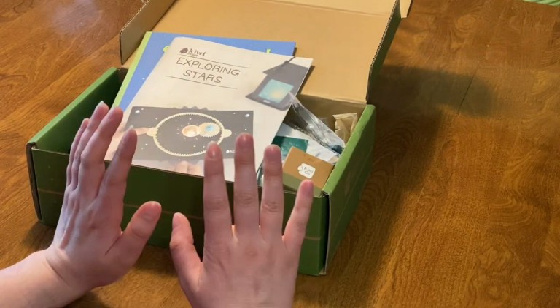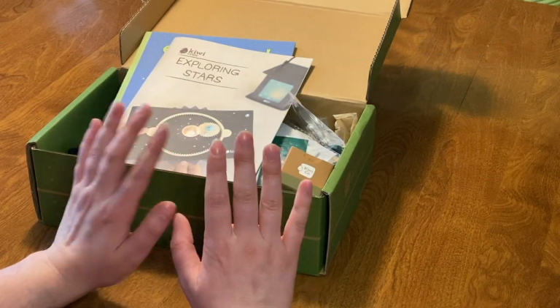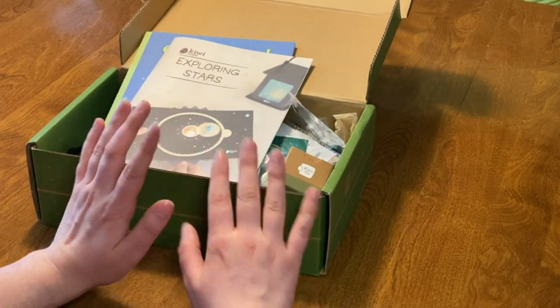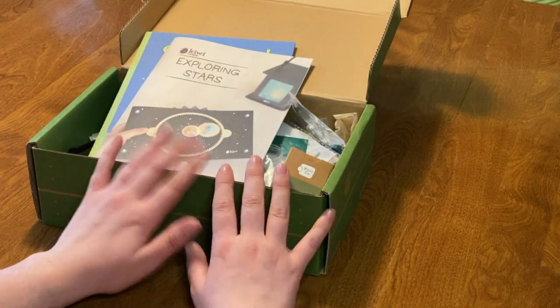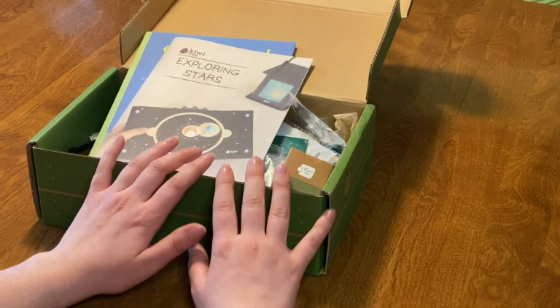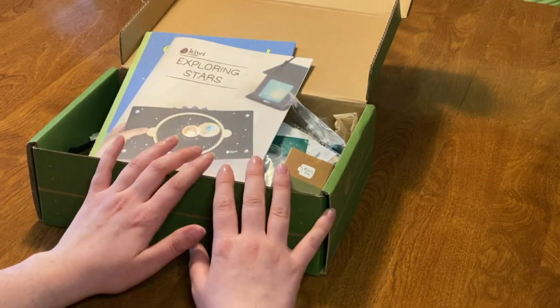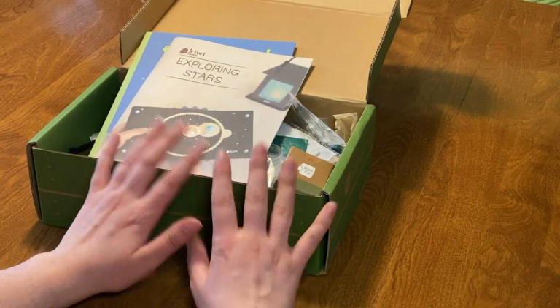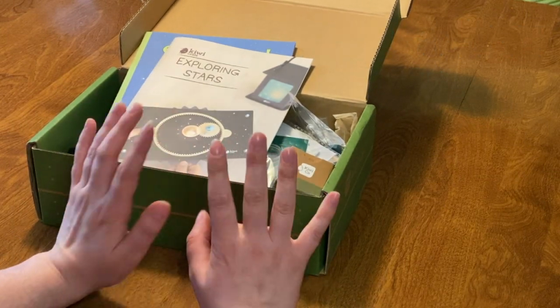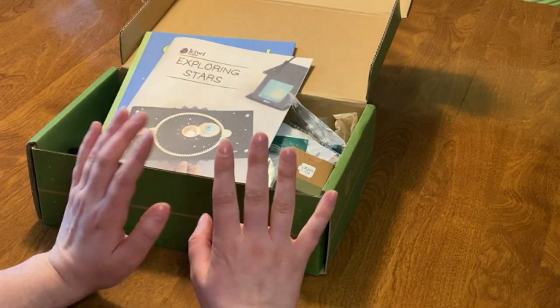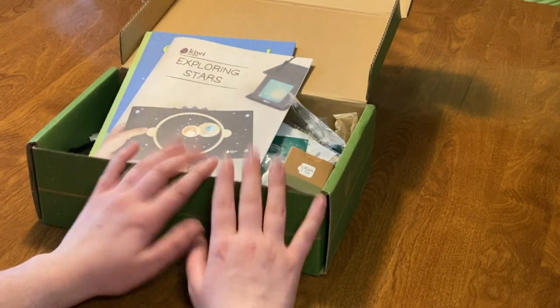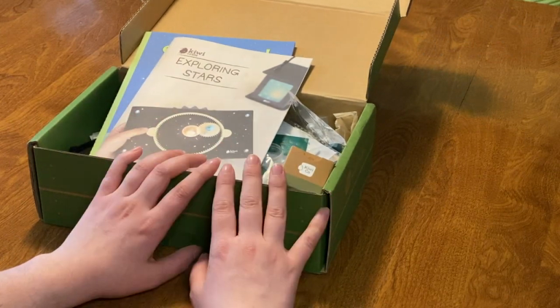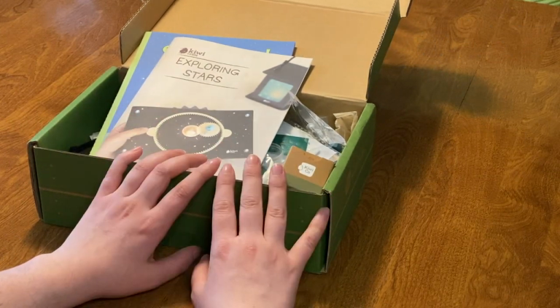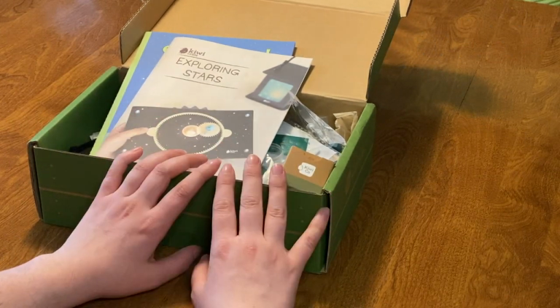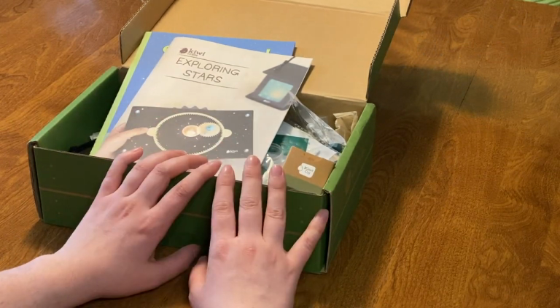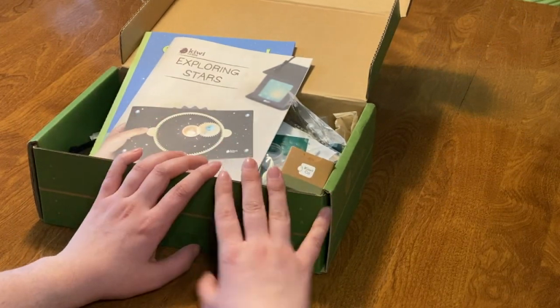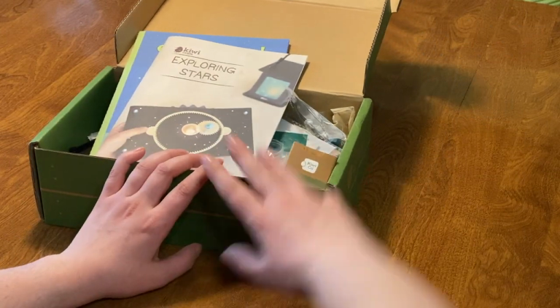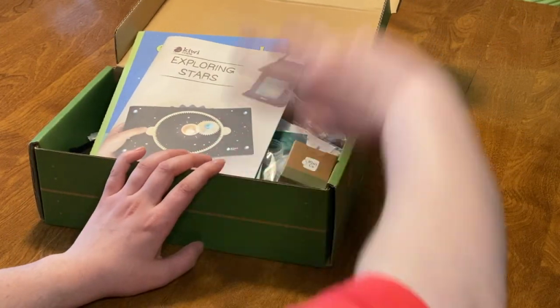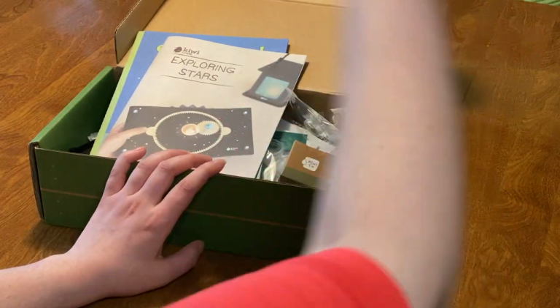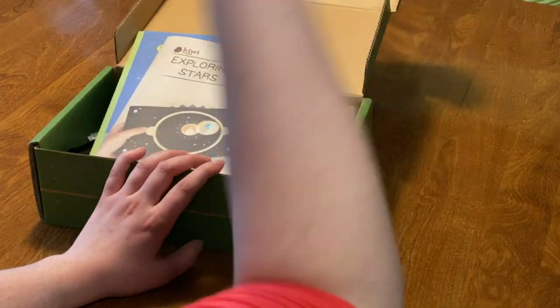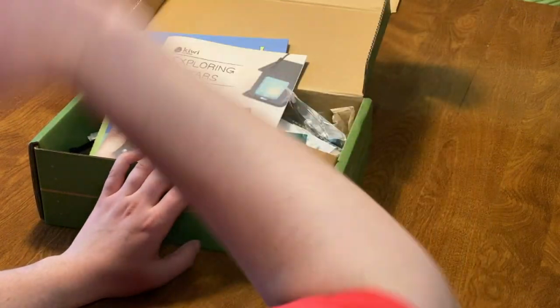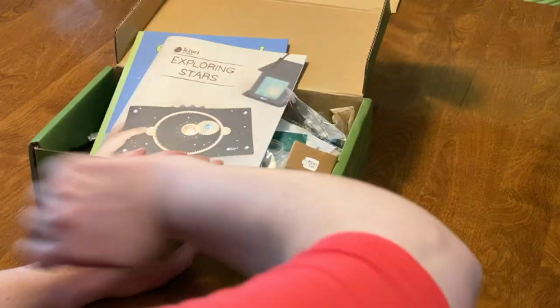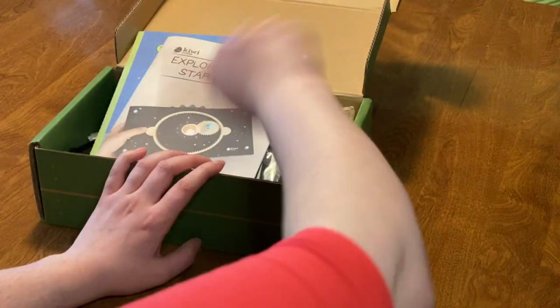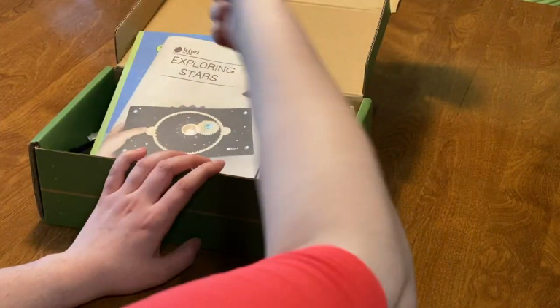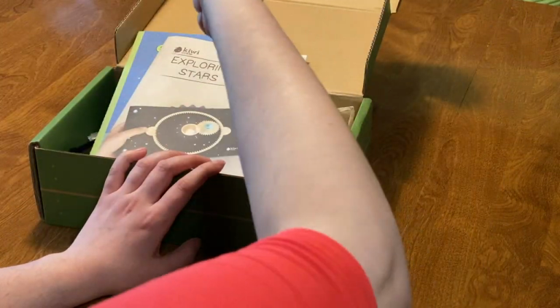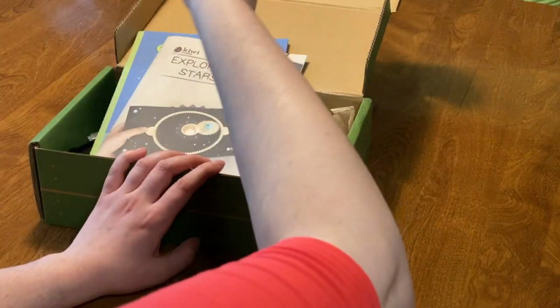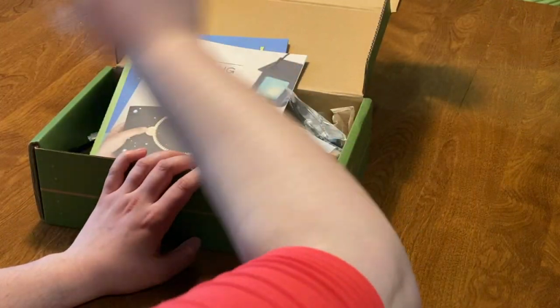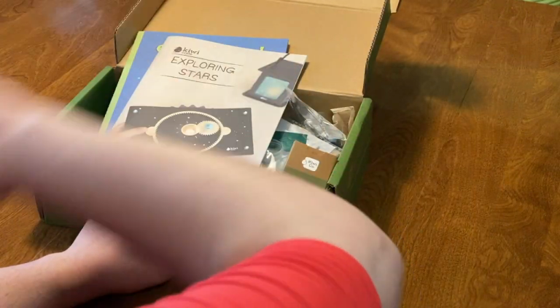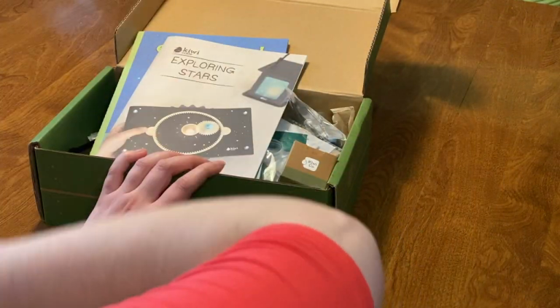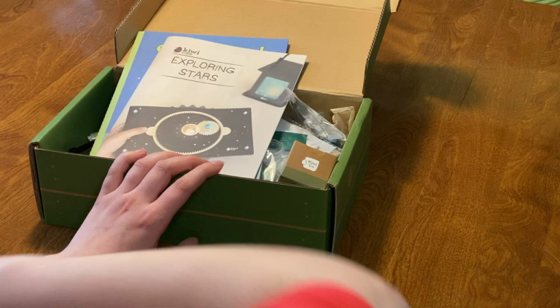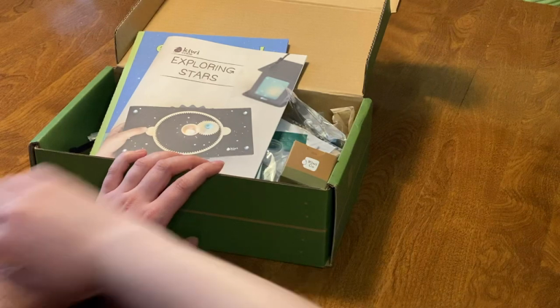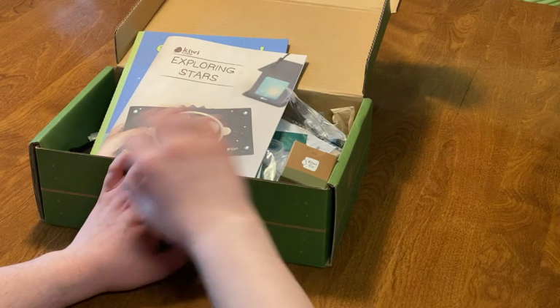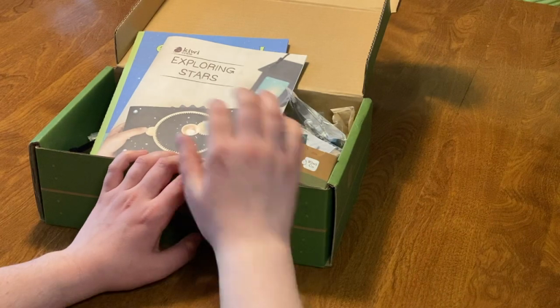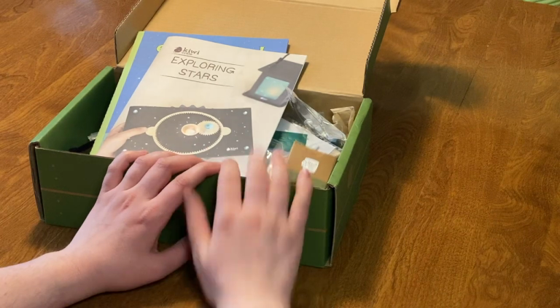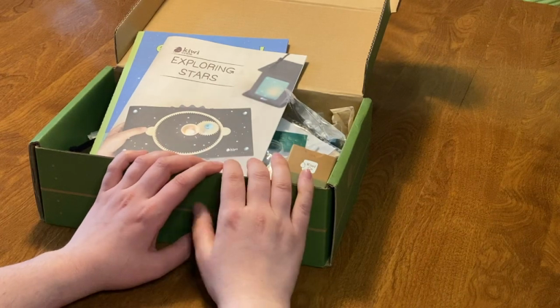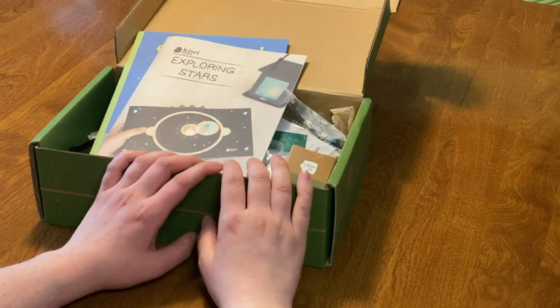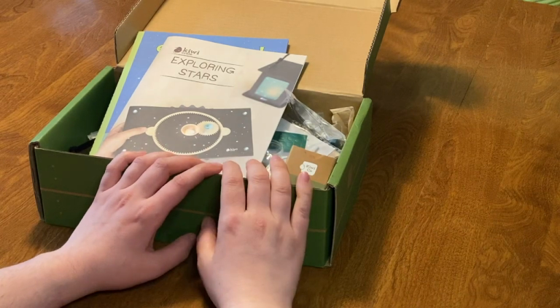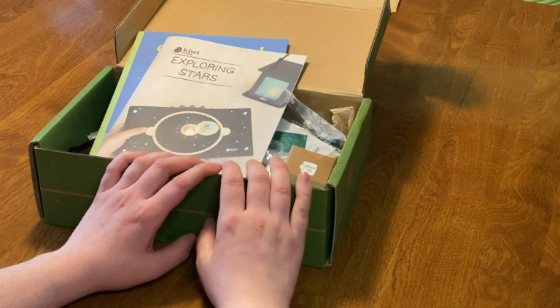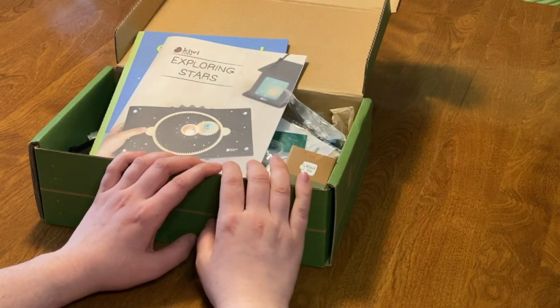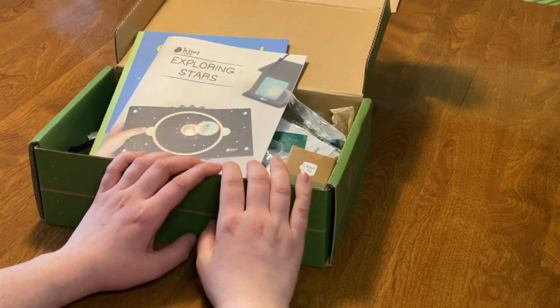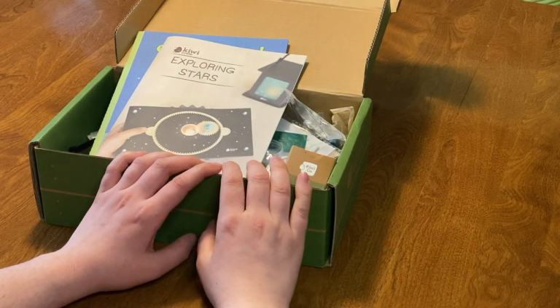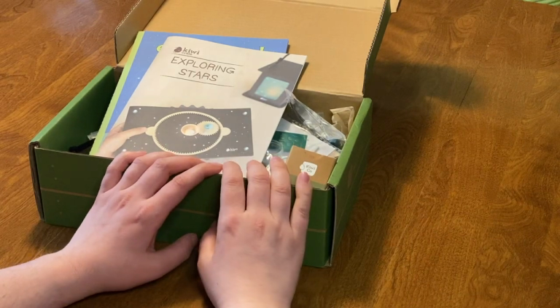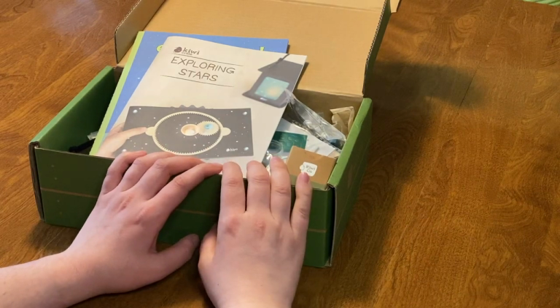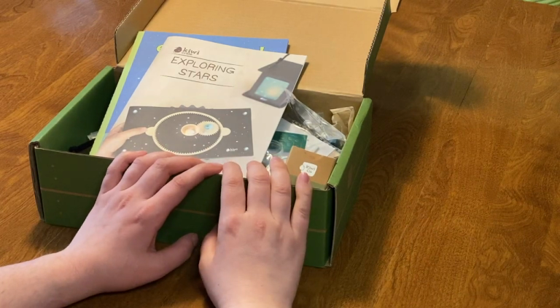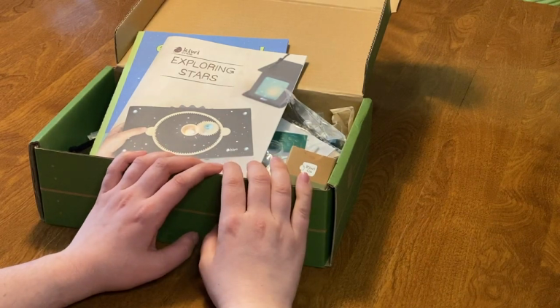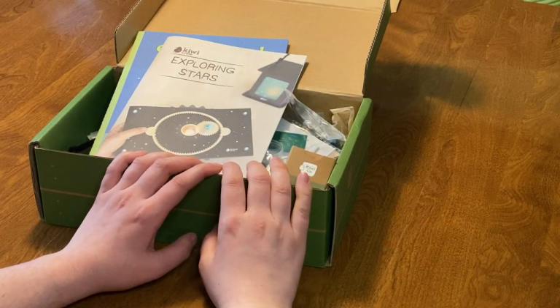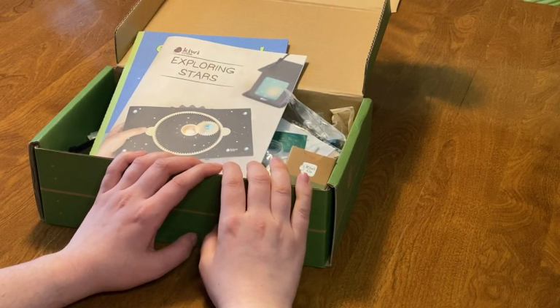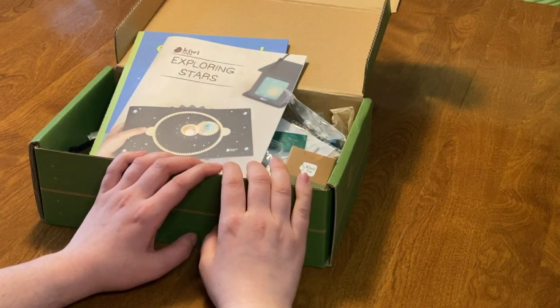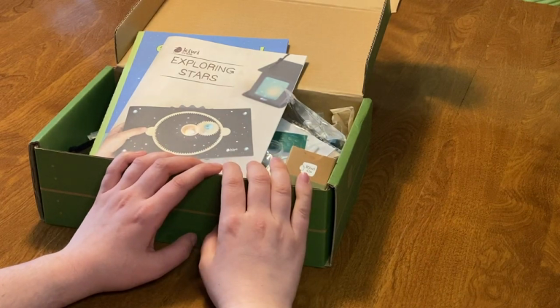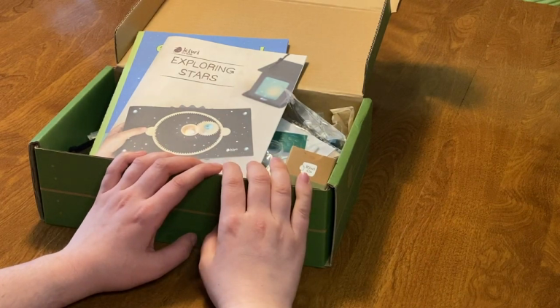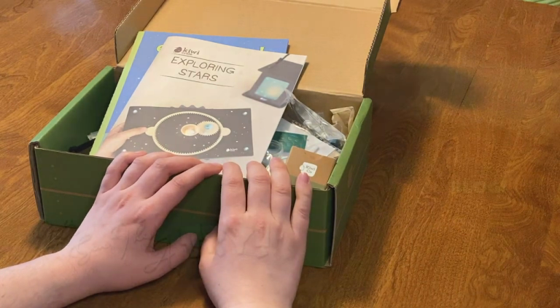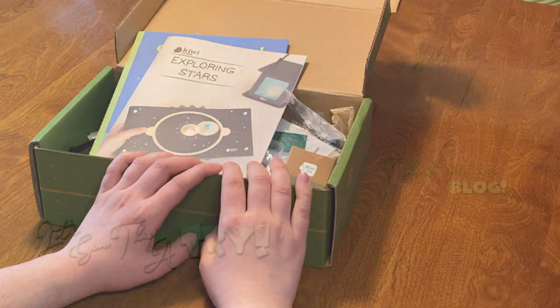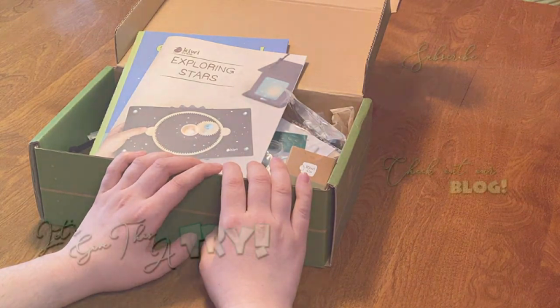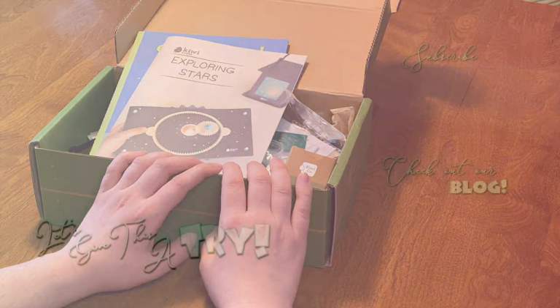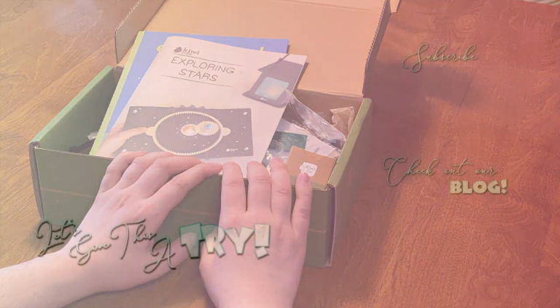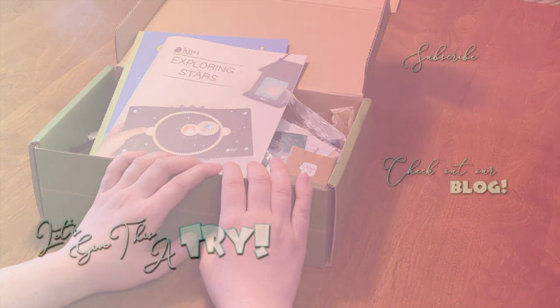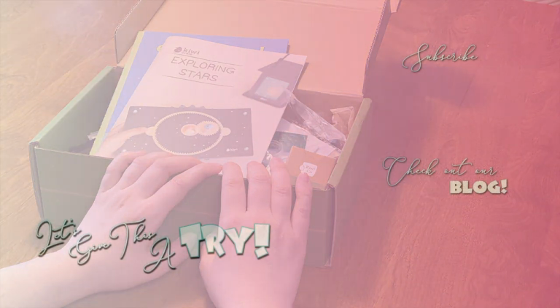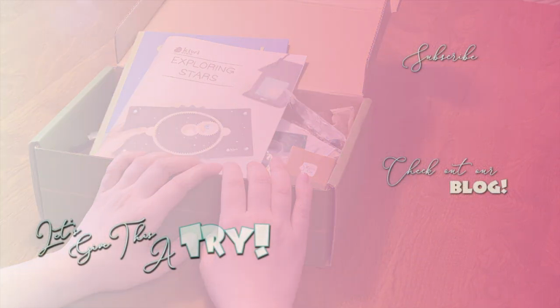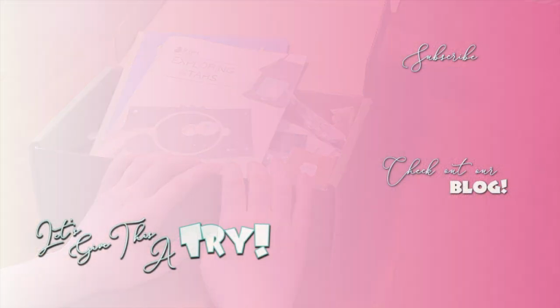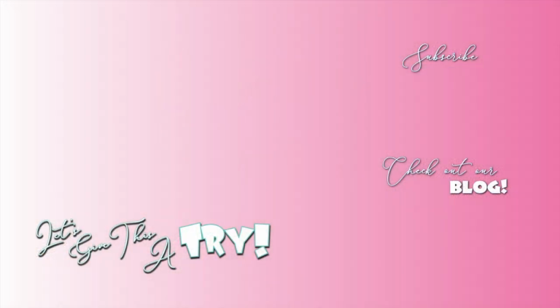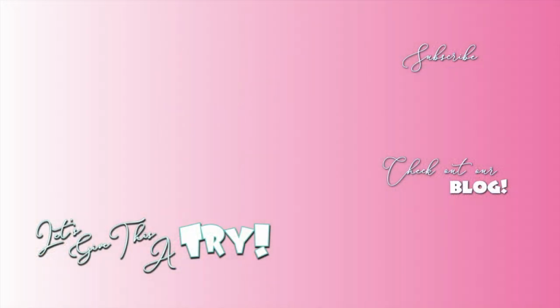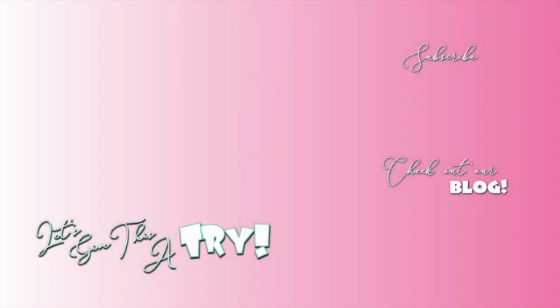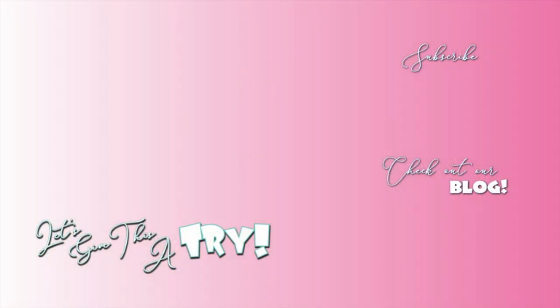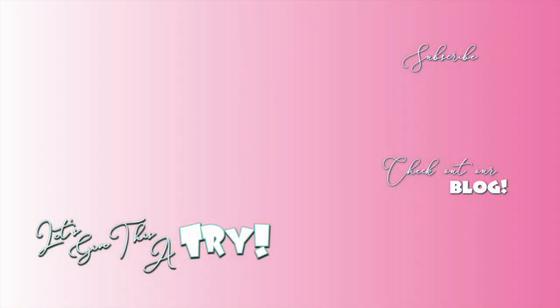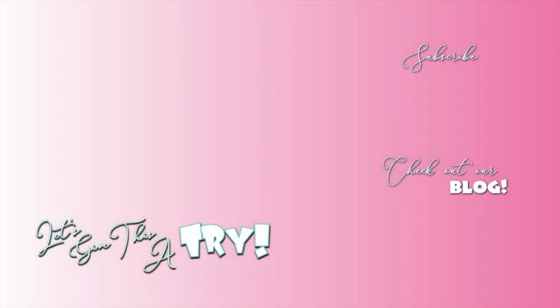Let me know what you think — comment down below, hit that like button, and make sure you subscribe. See you all soon. Bye!